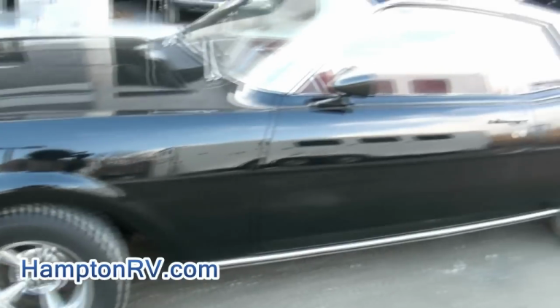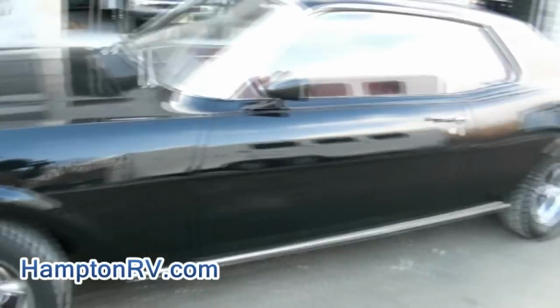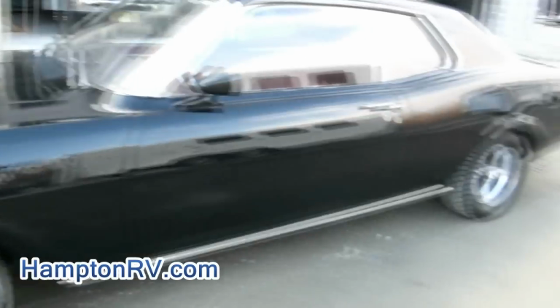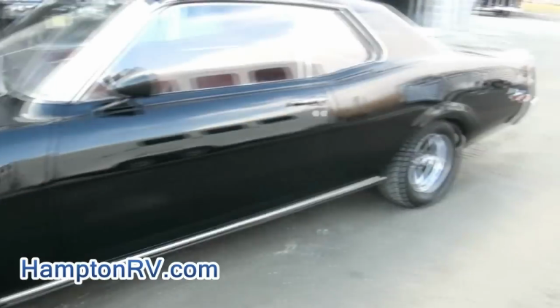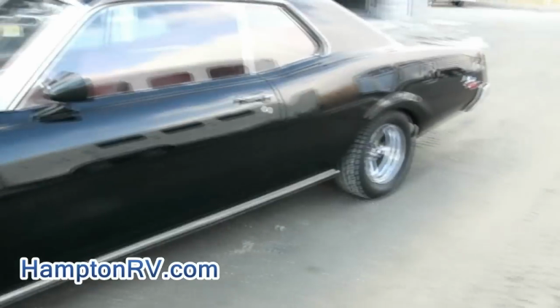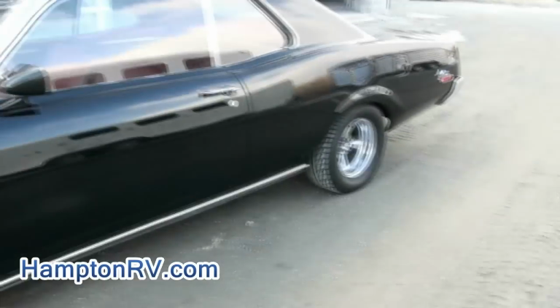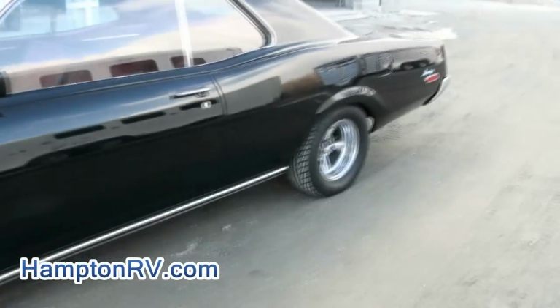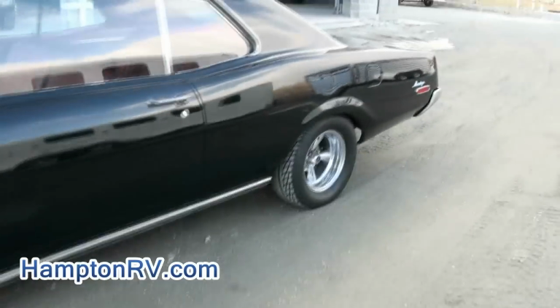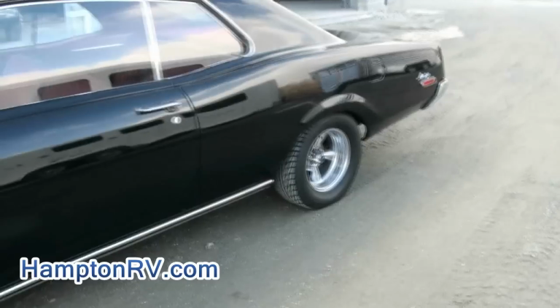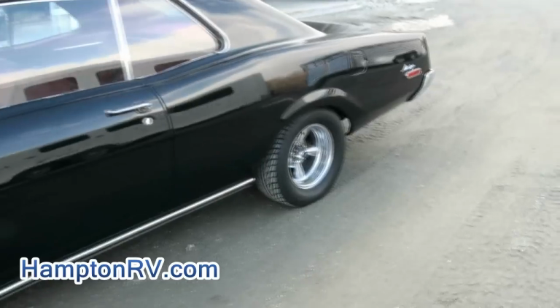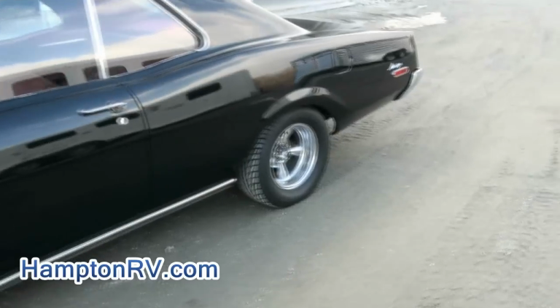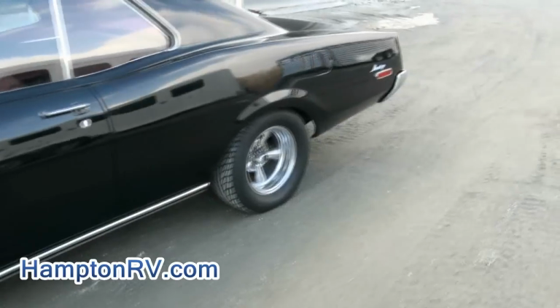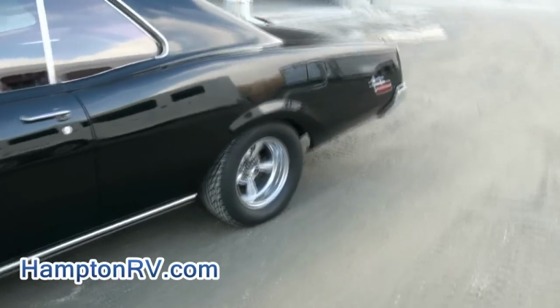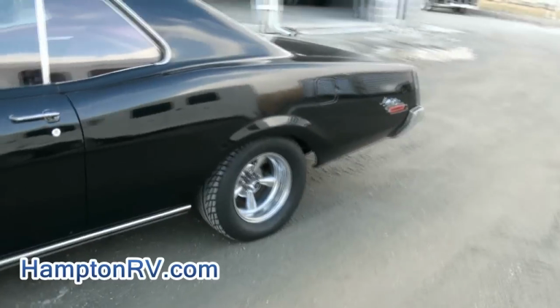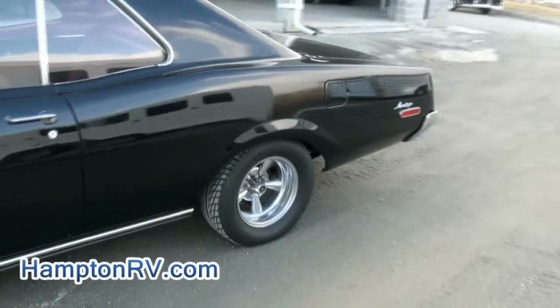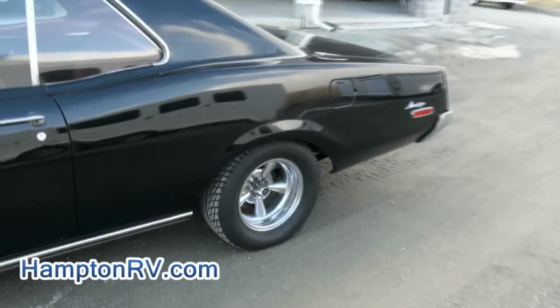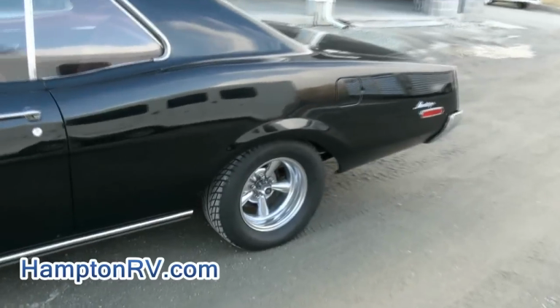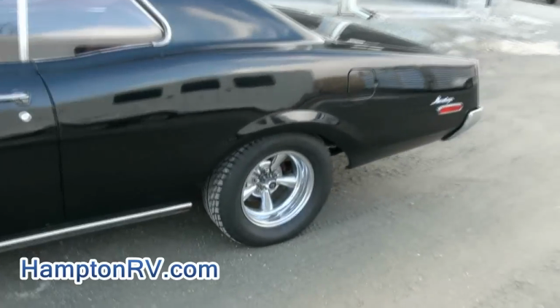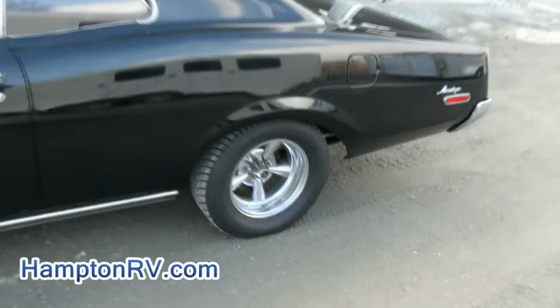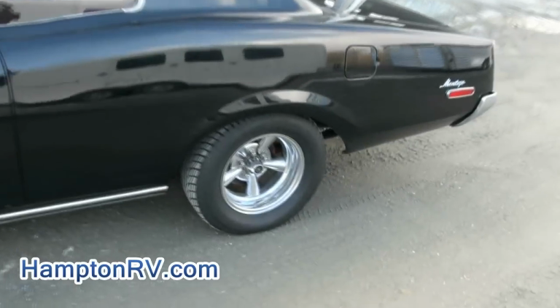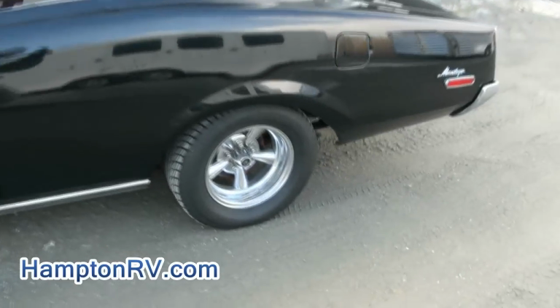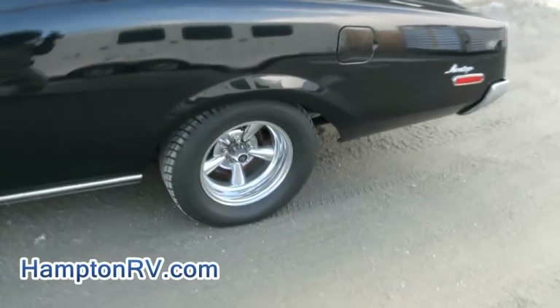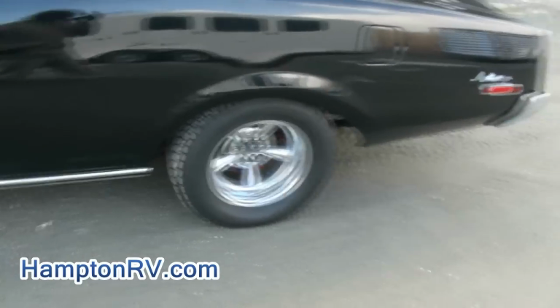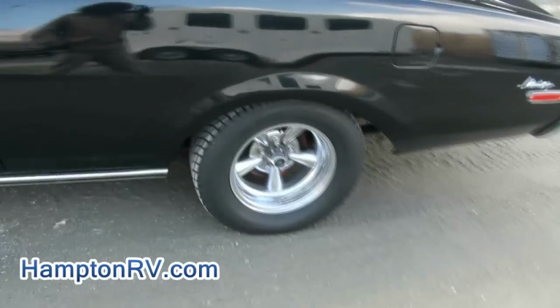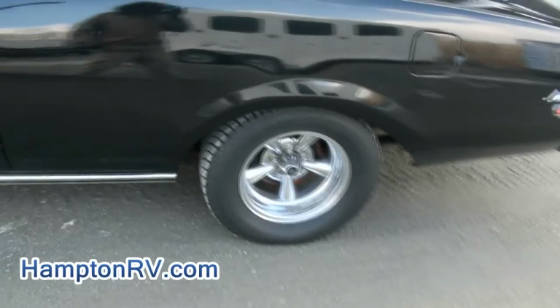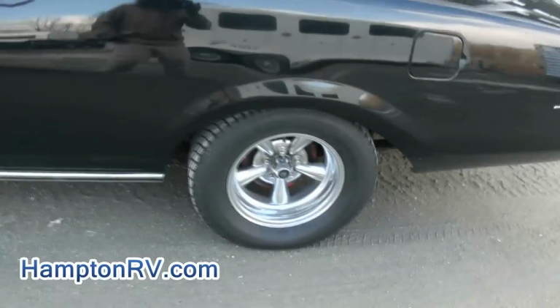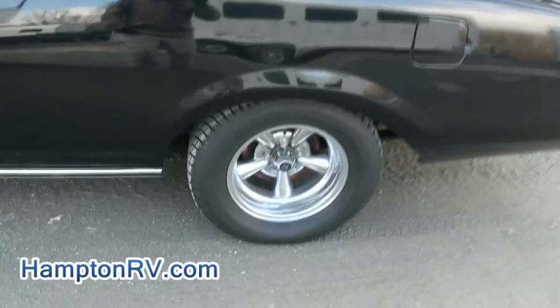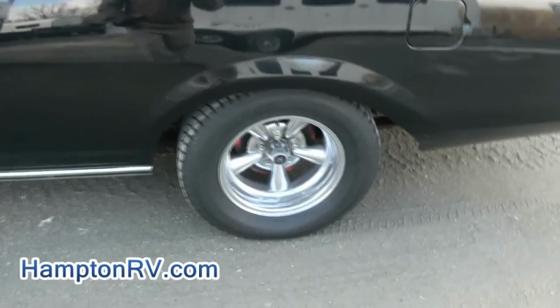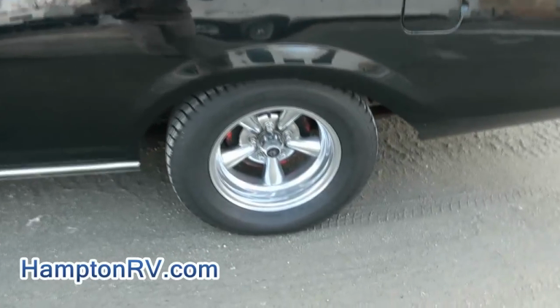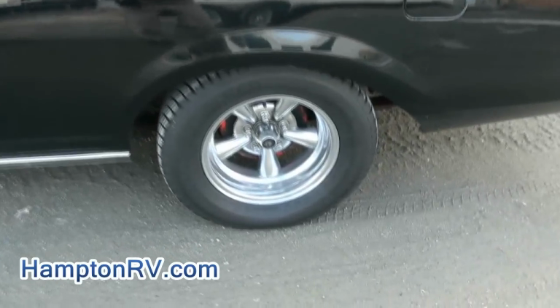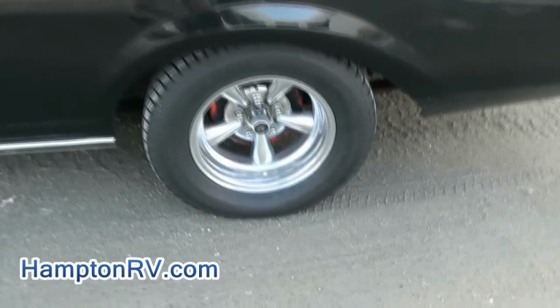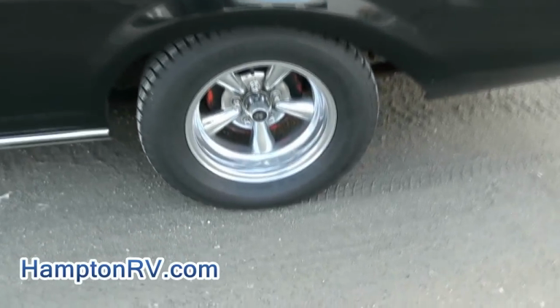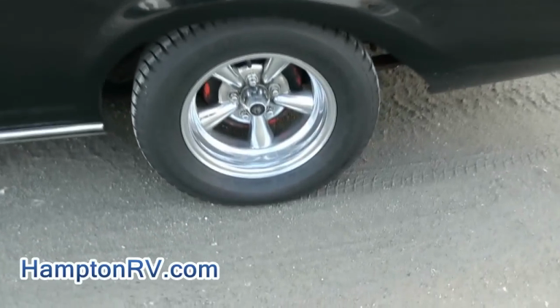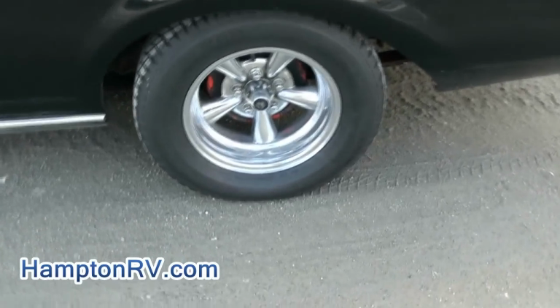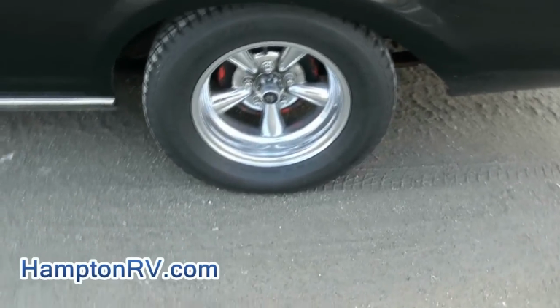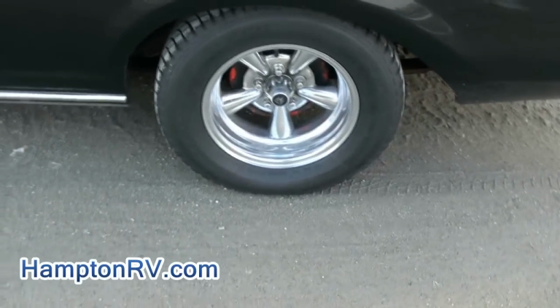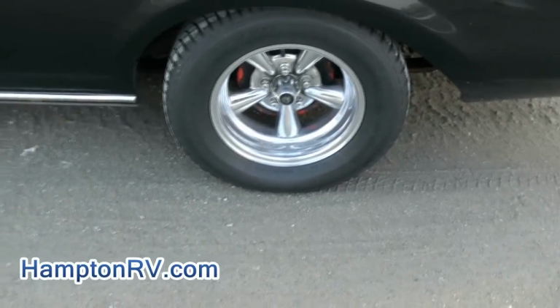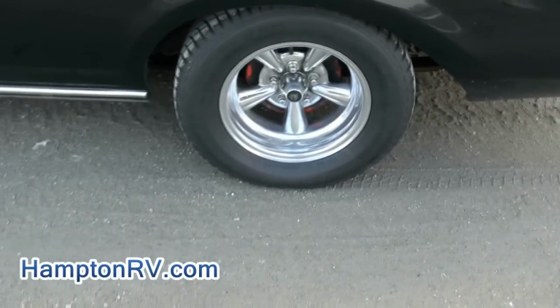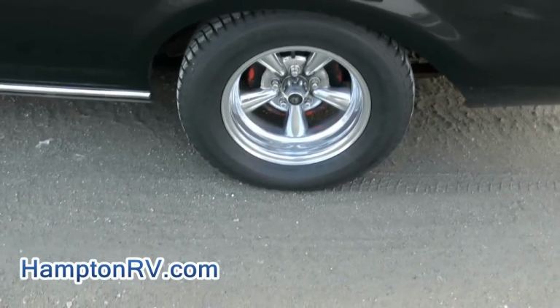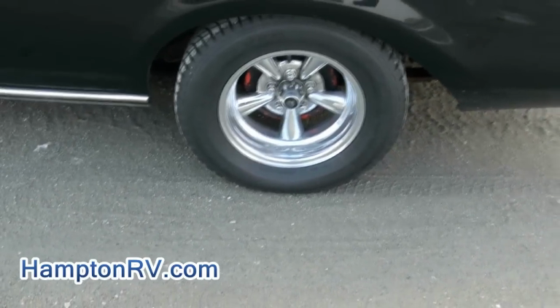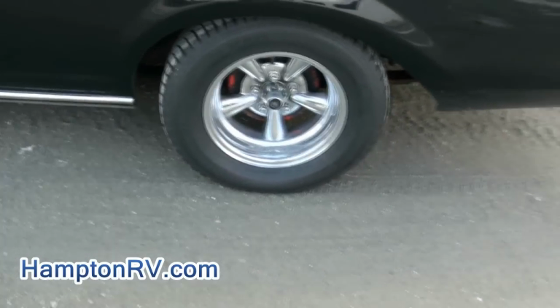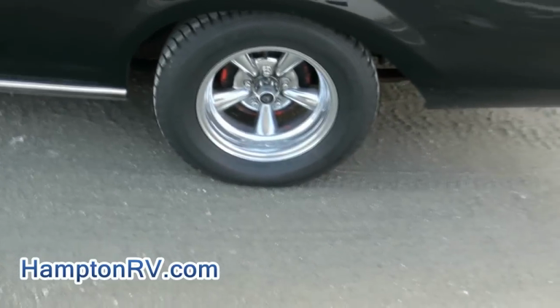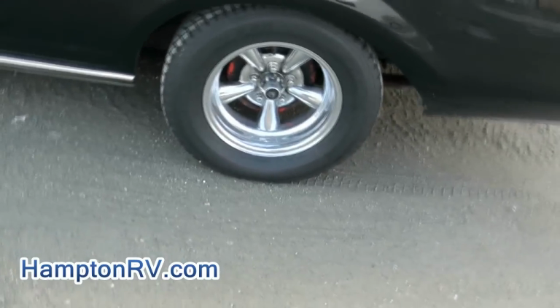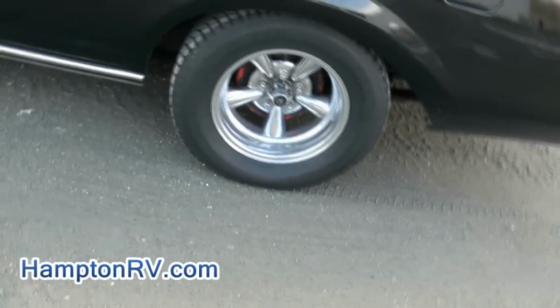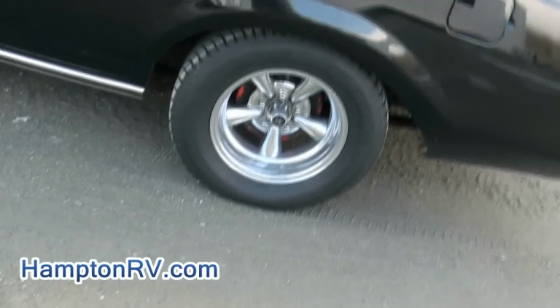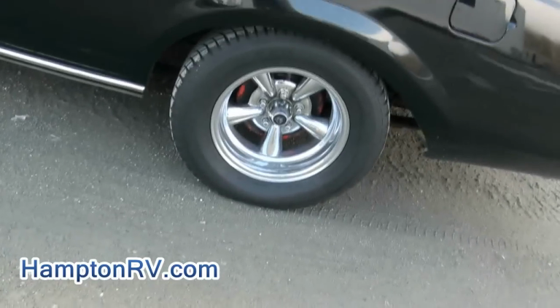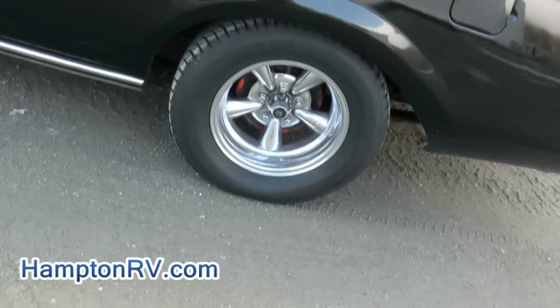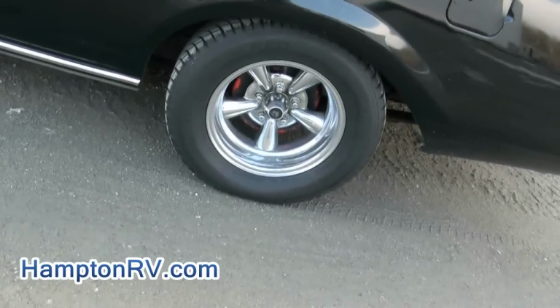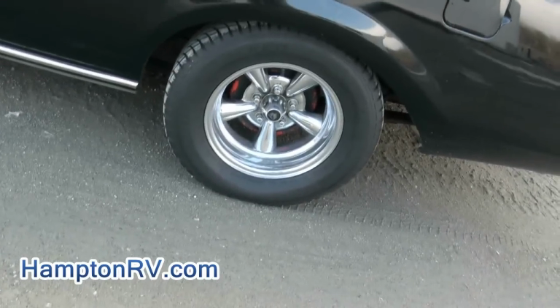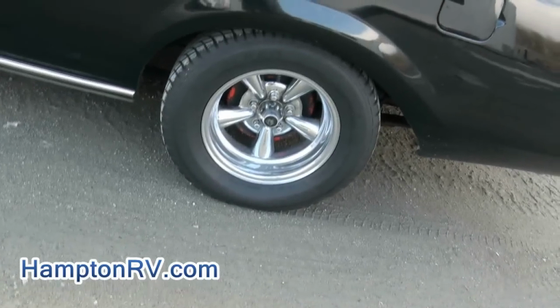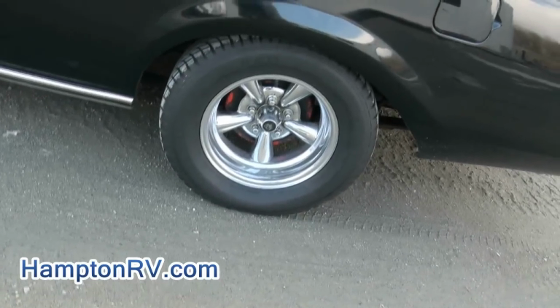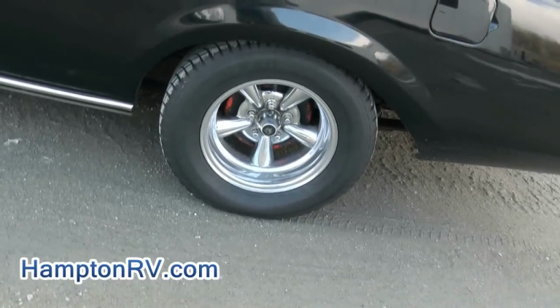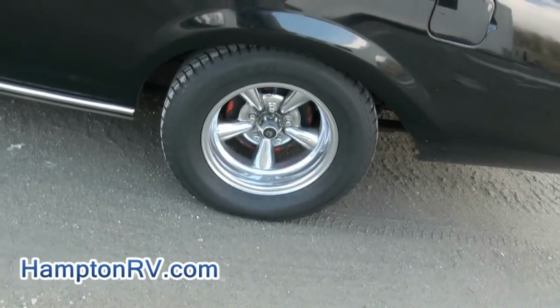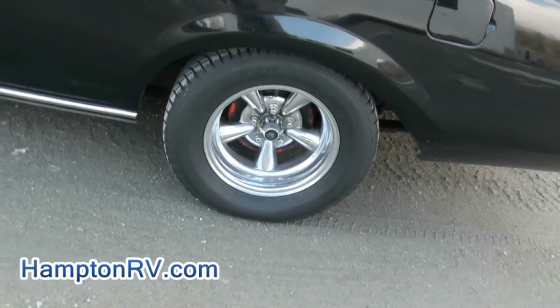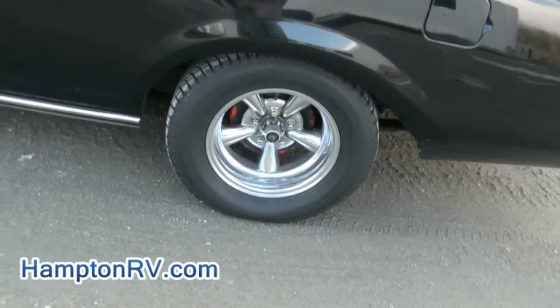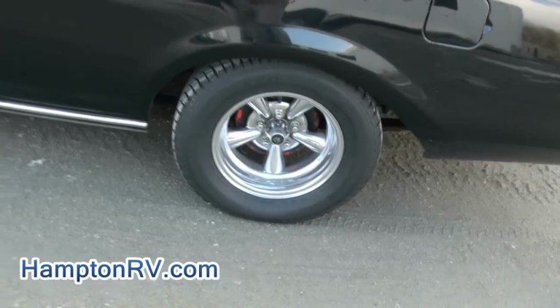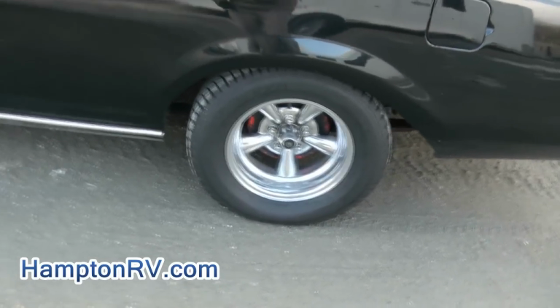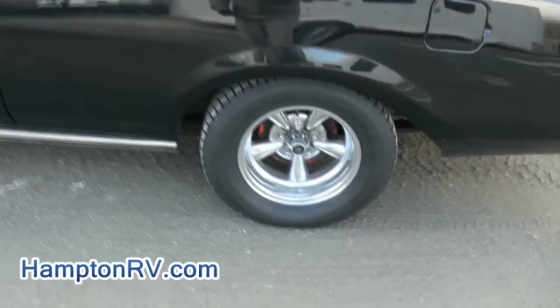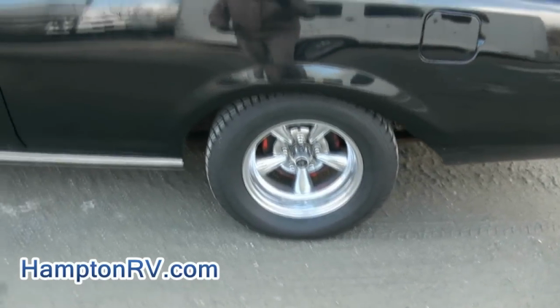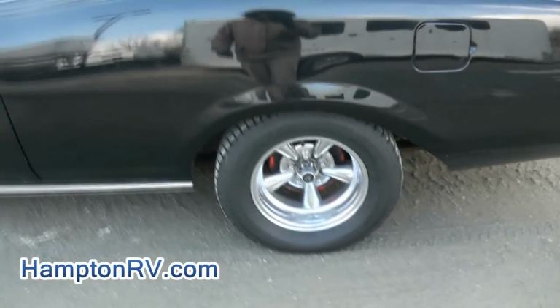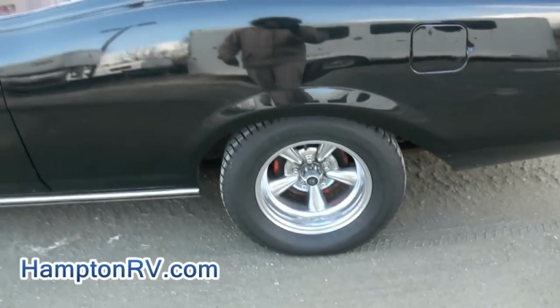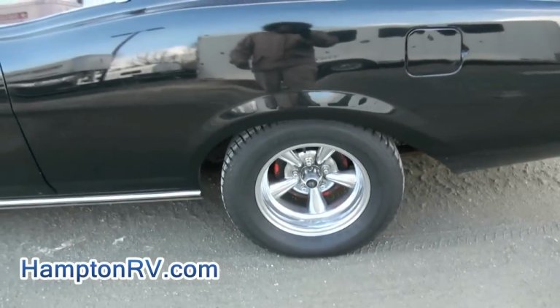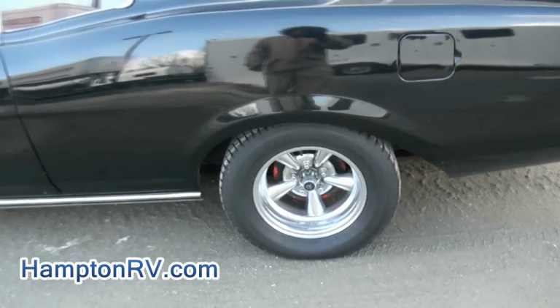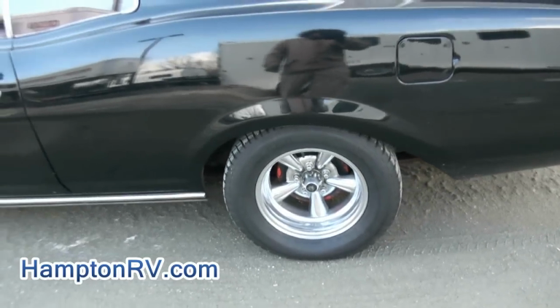Got the aftermarket wheels. For the rear, same 225/60/14s.